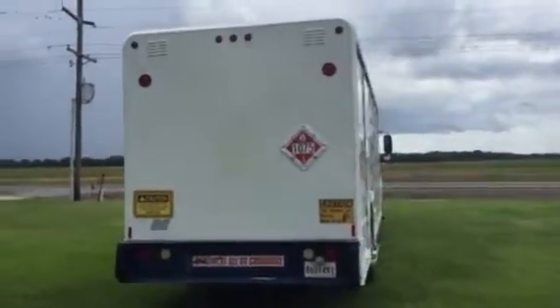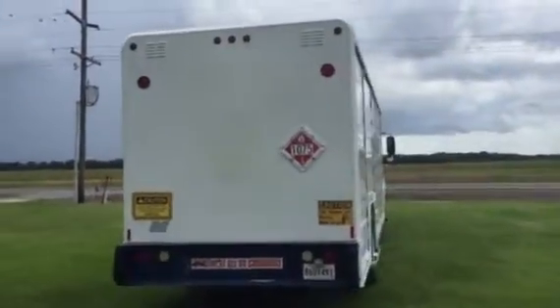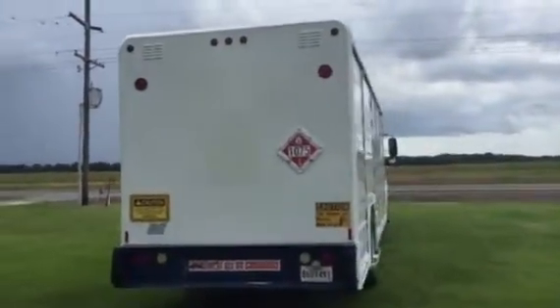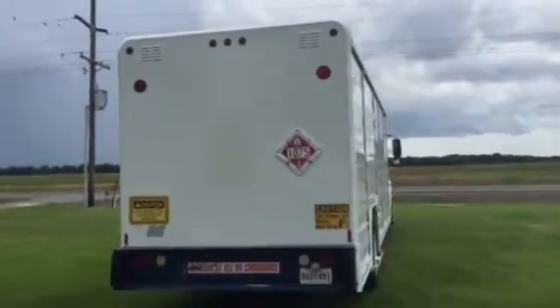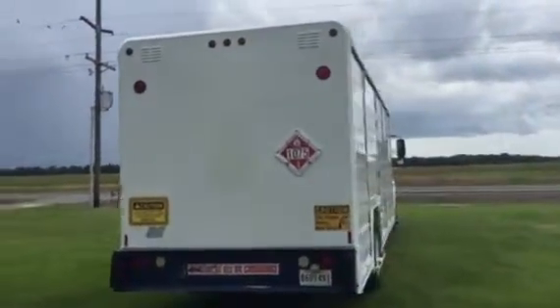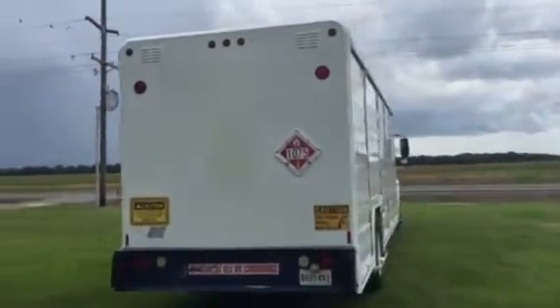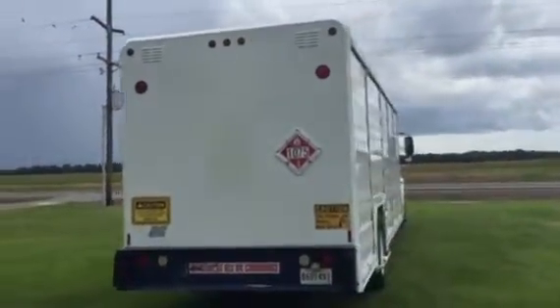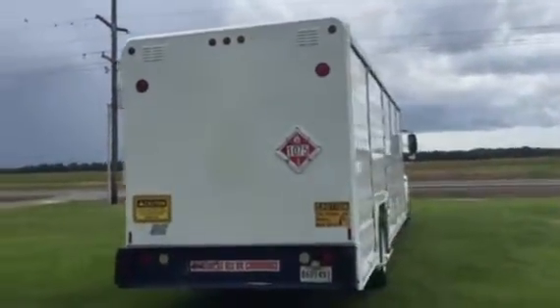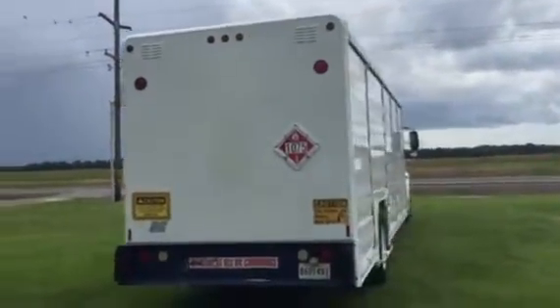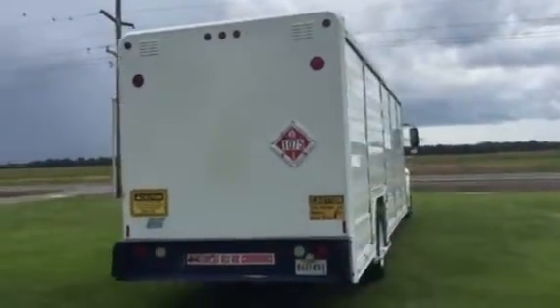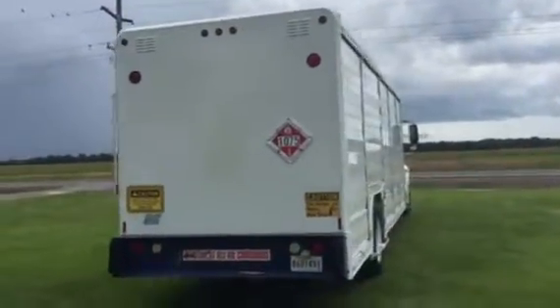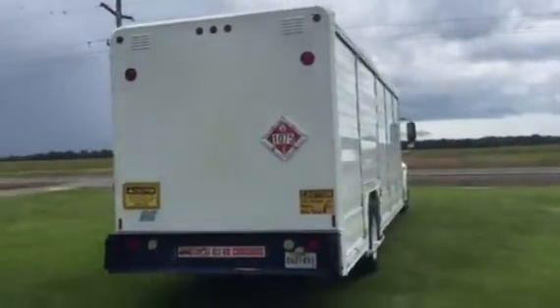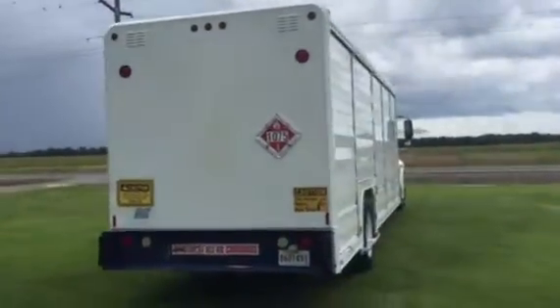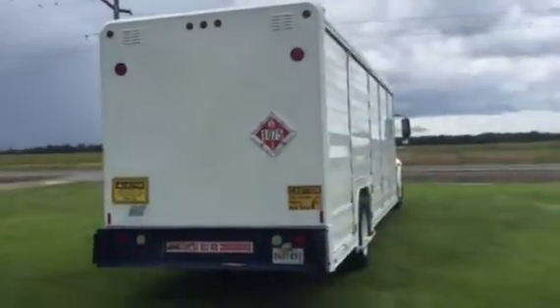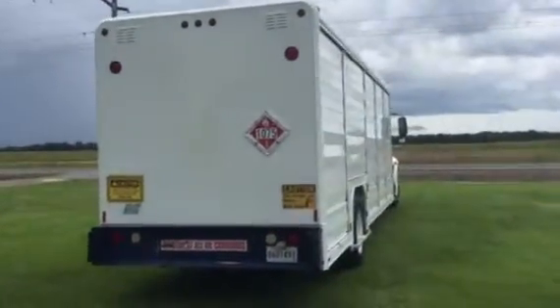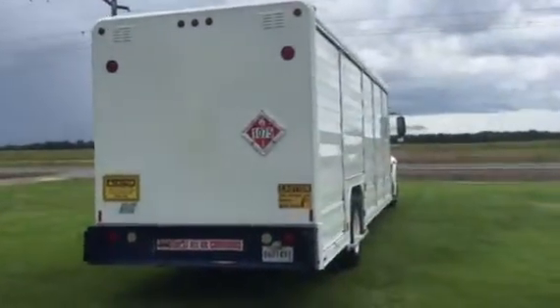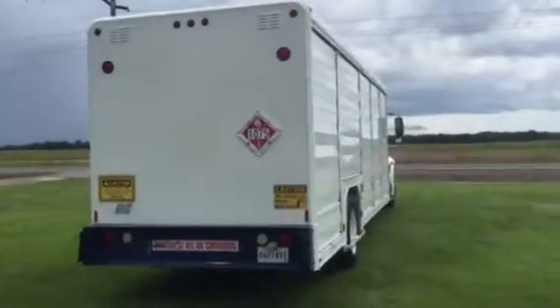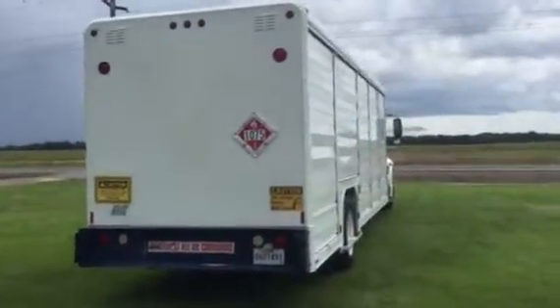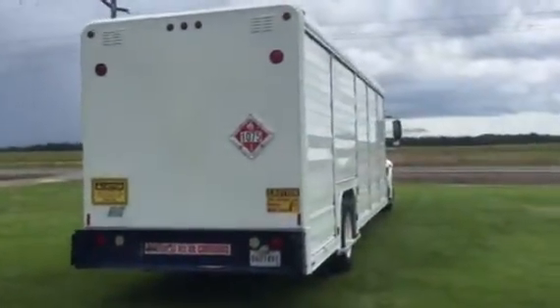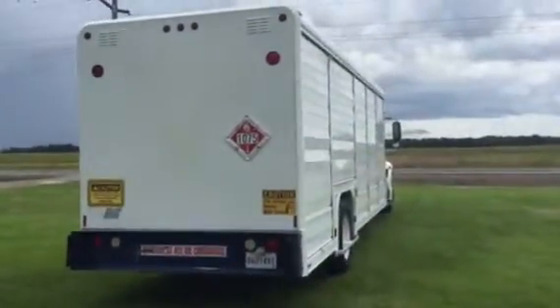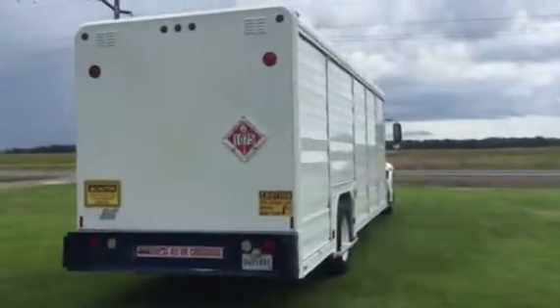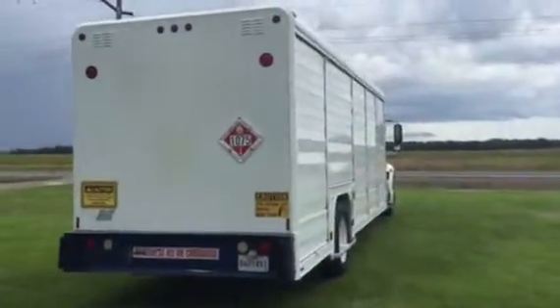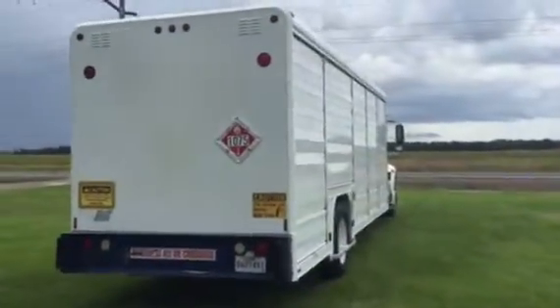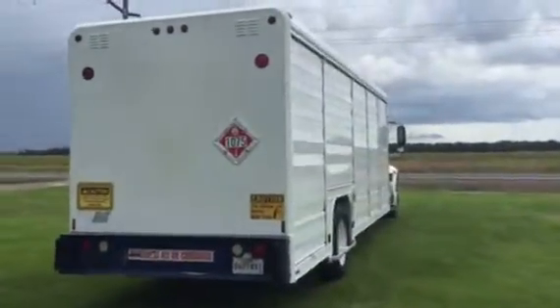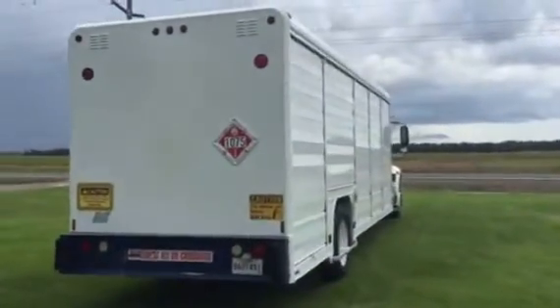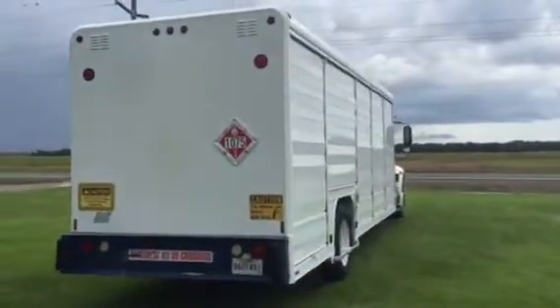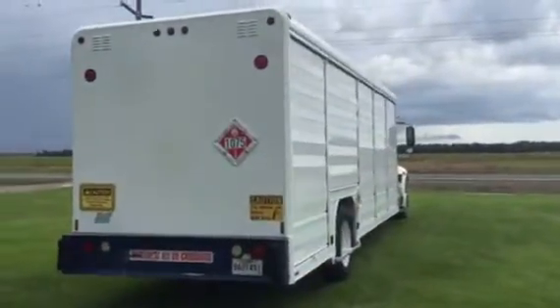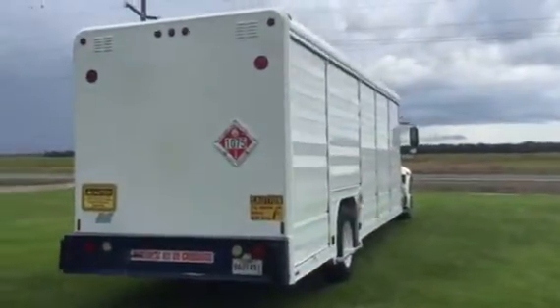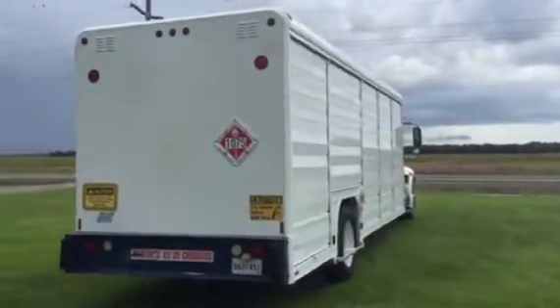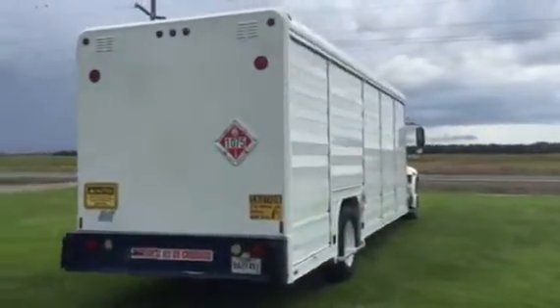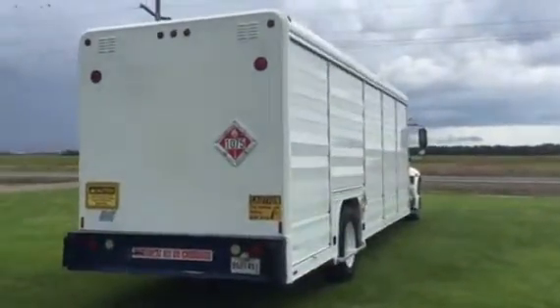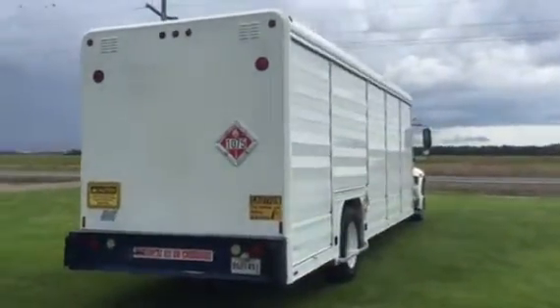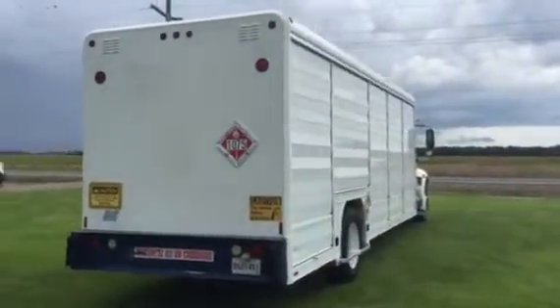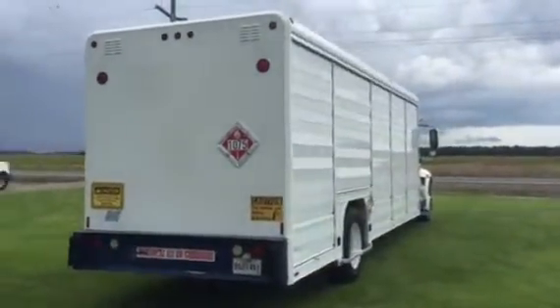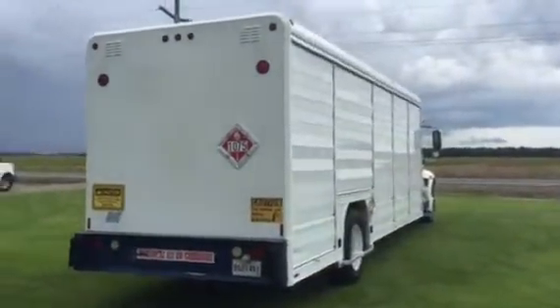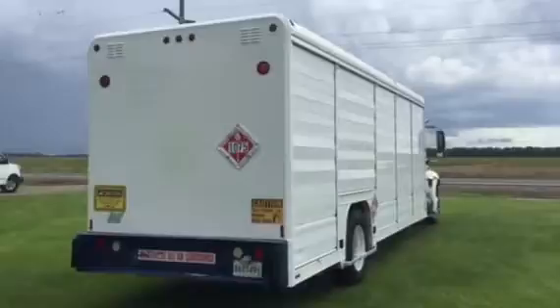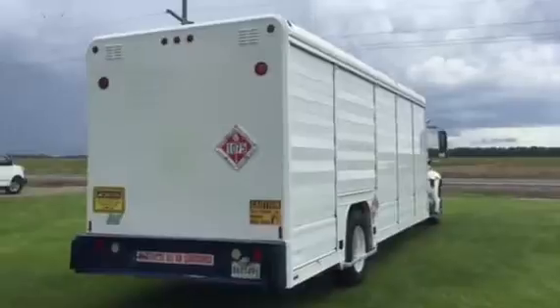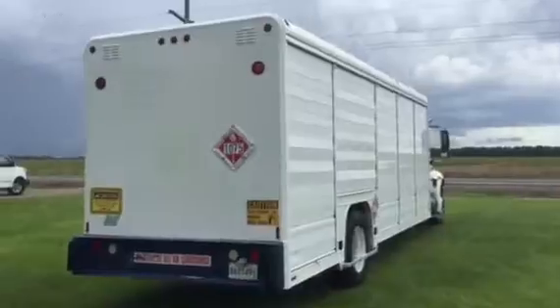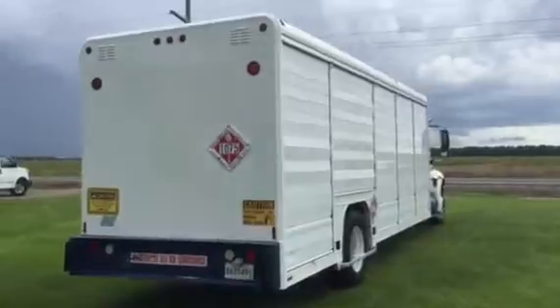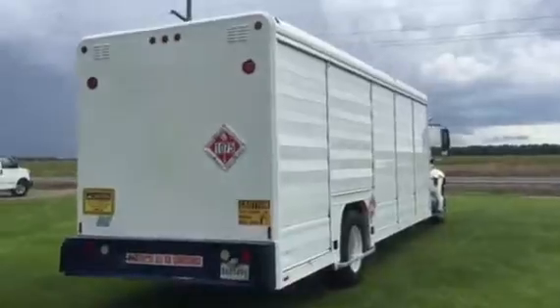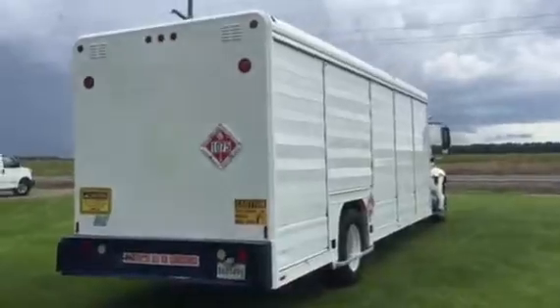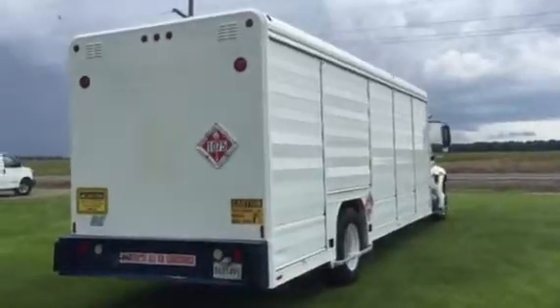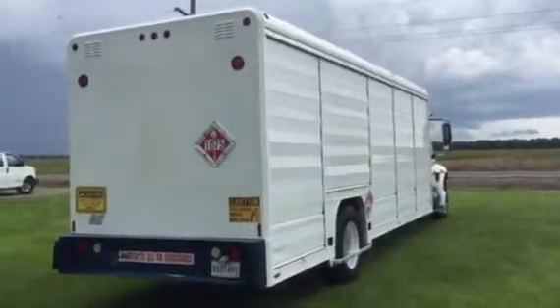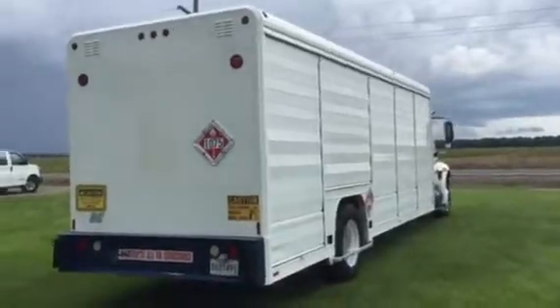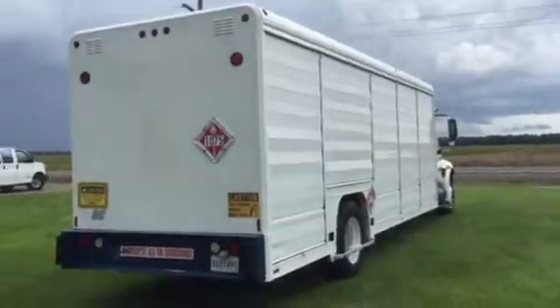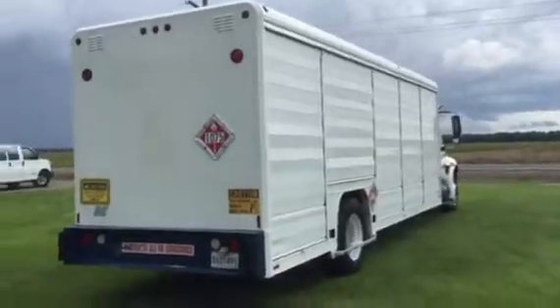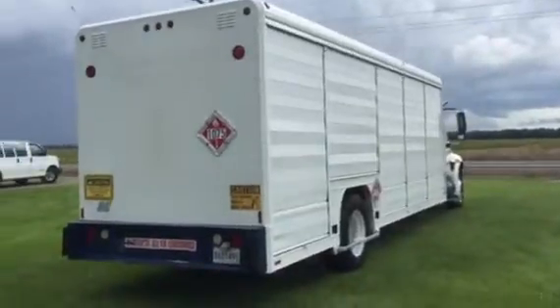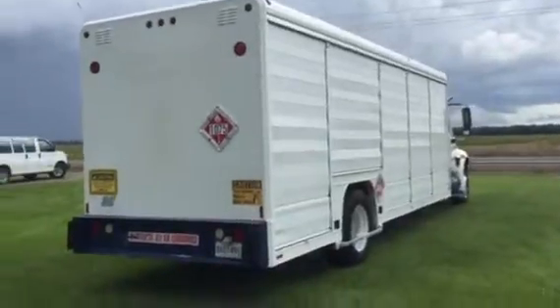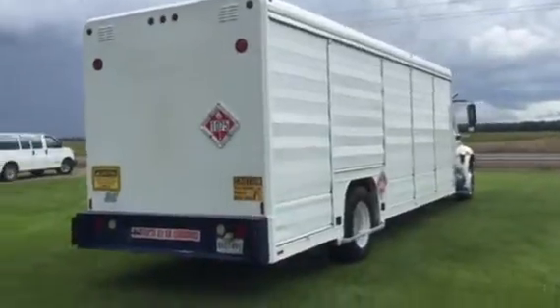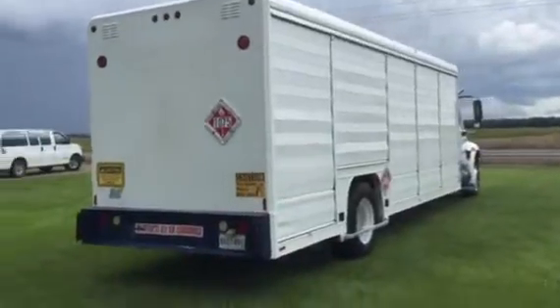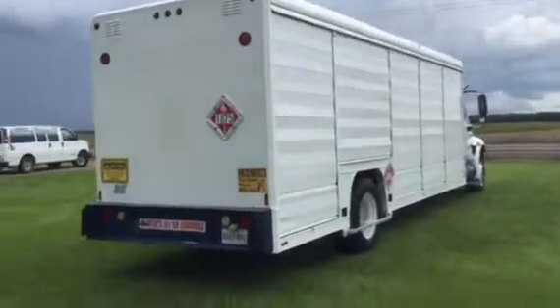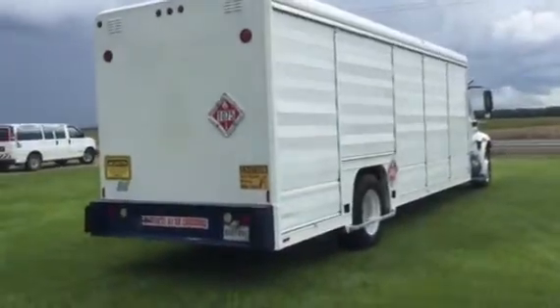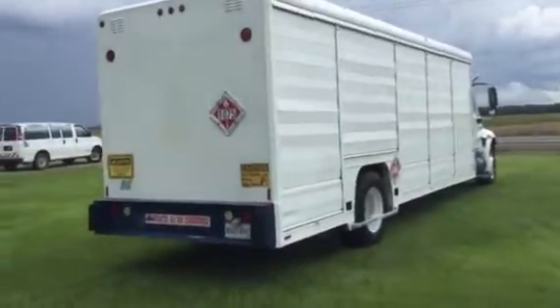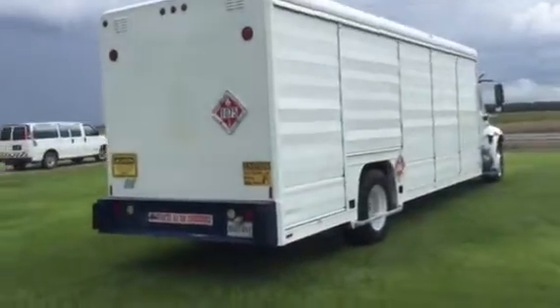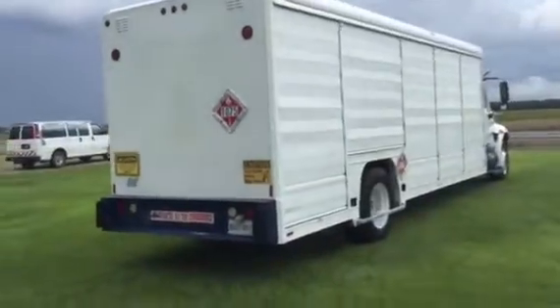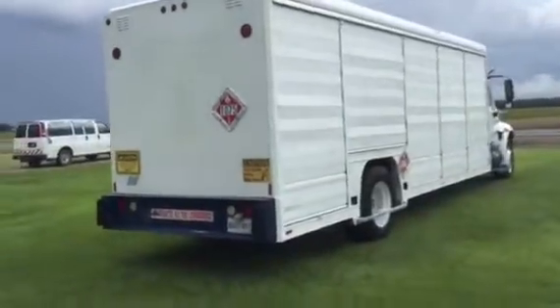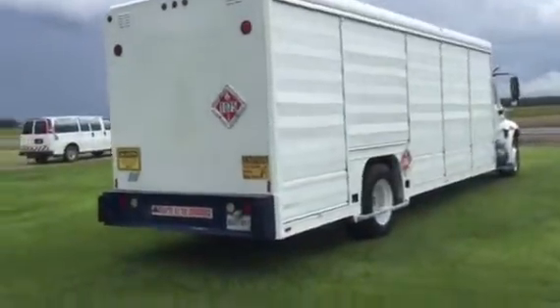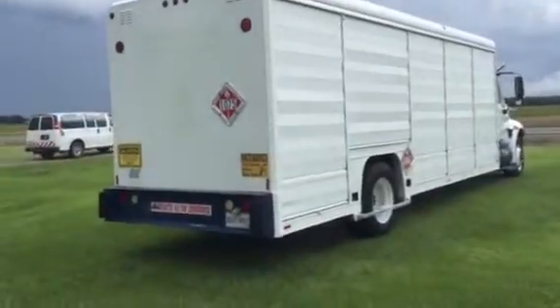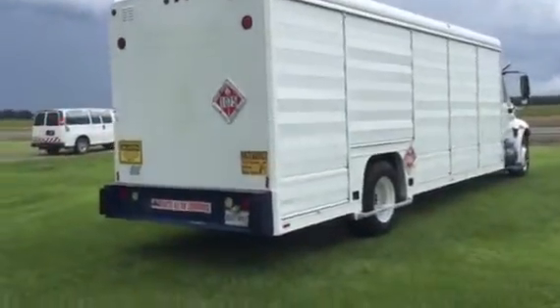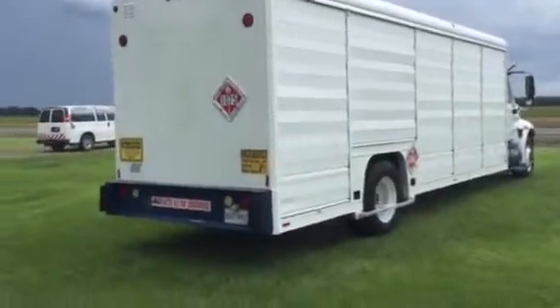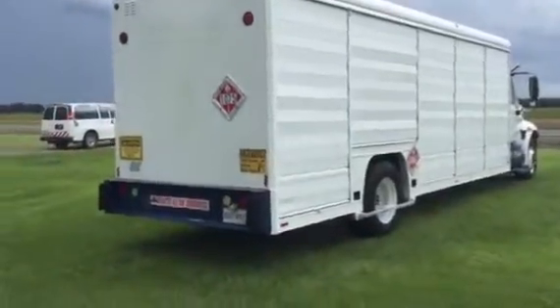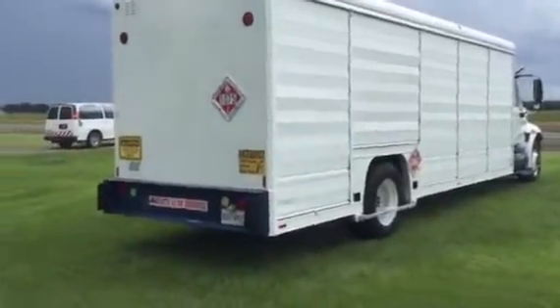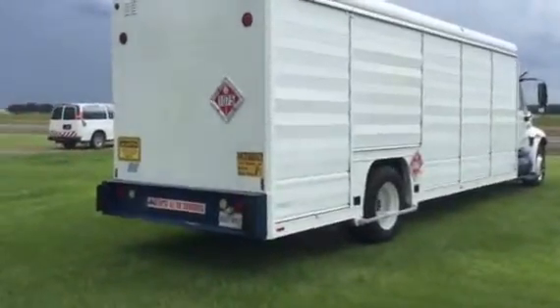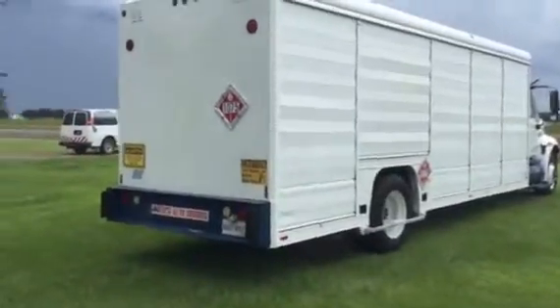The truck cranks up and runs out really good. The DT-466 is that real desirable International engine.